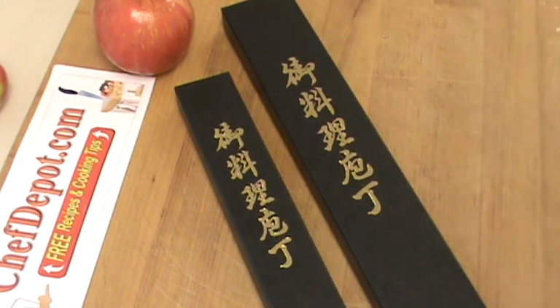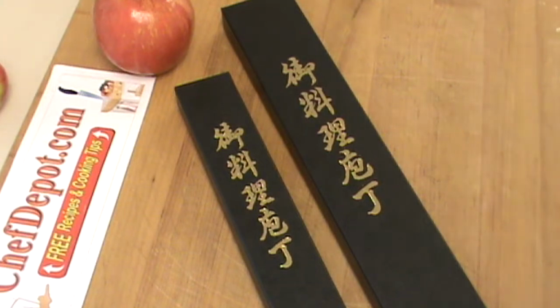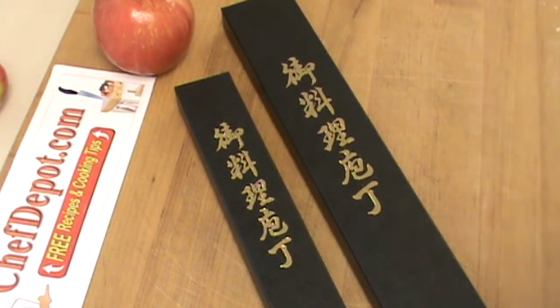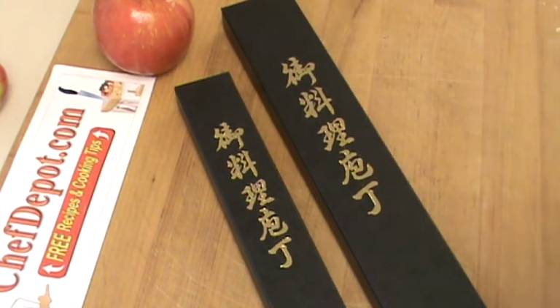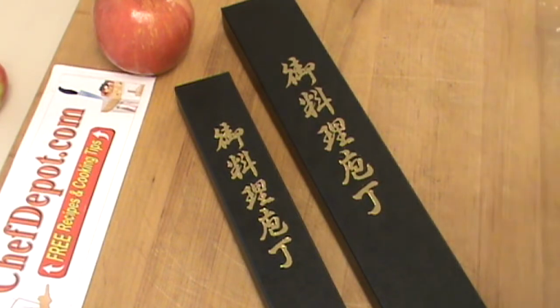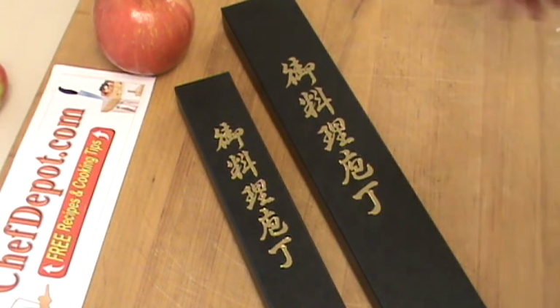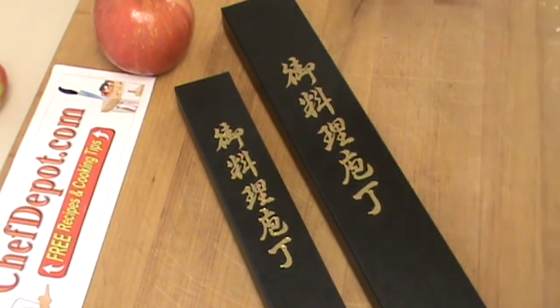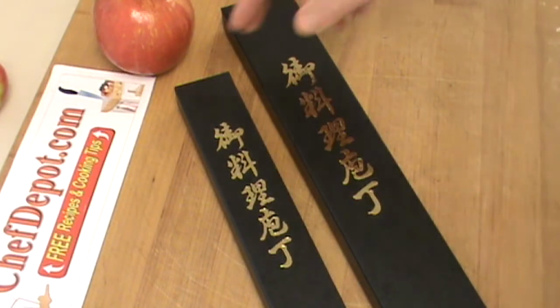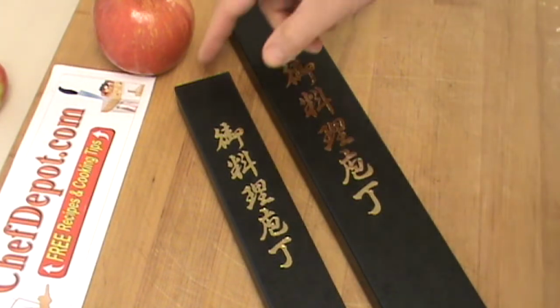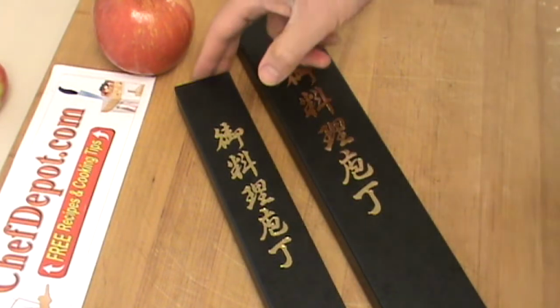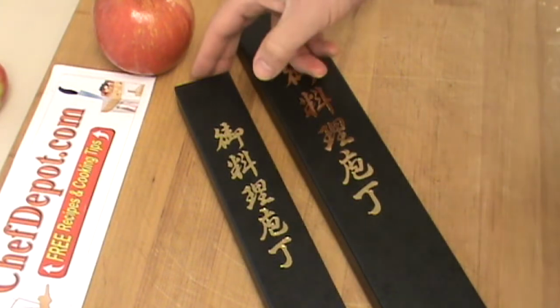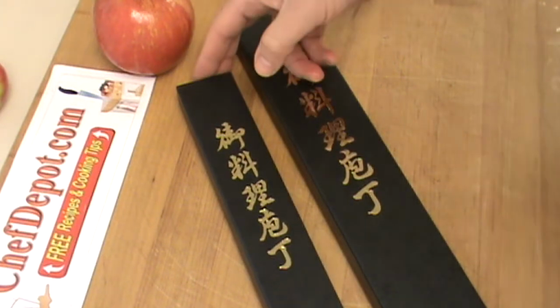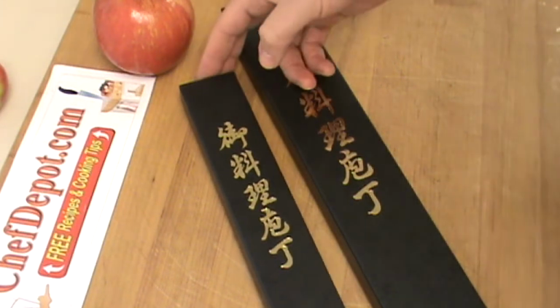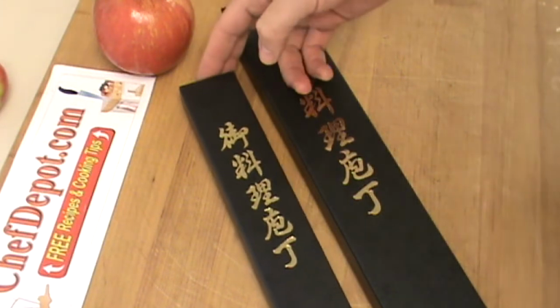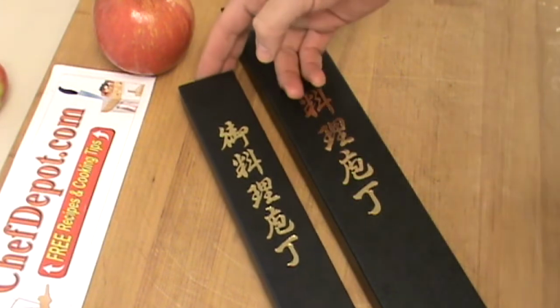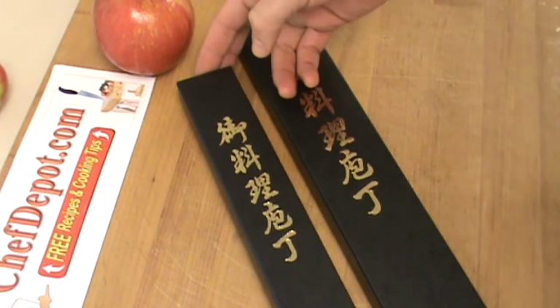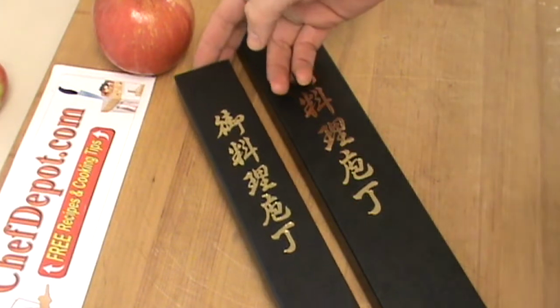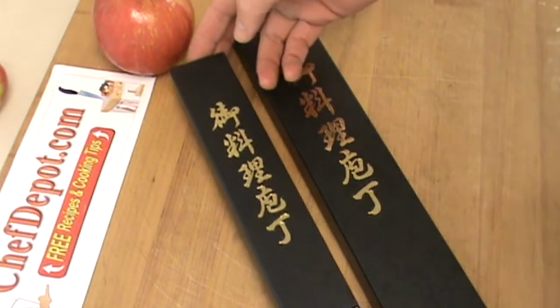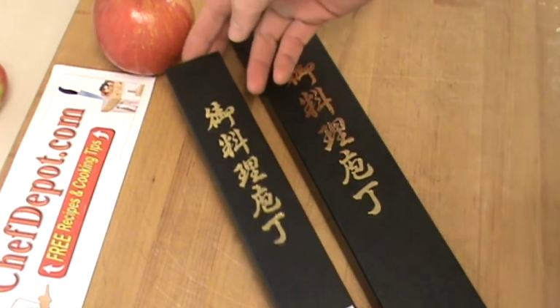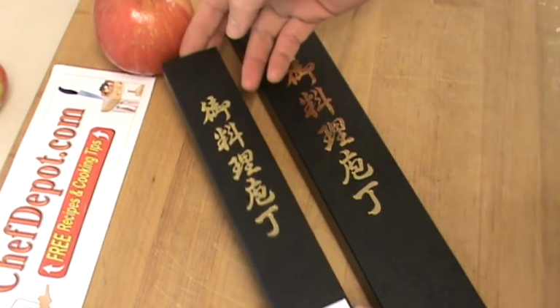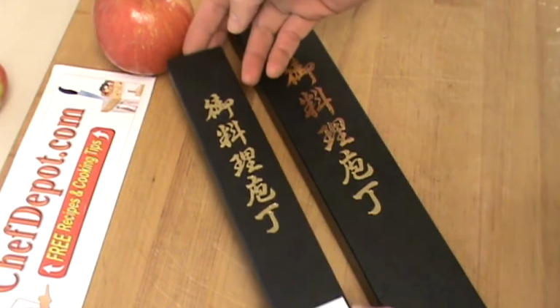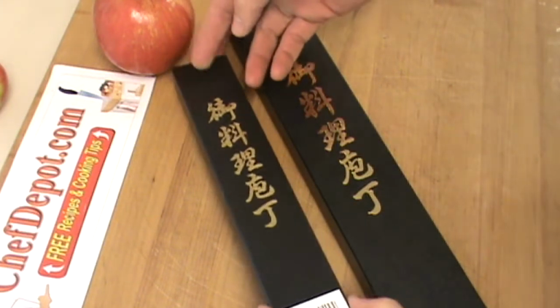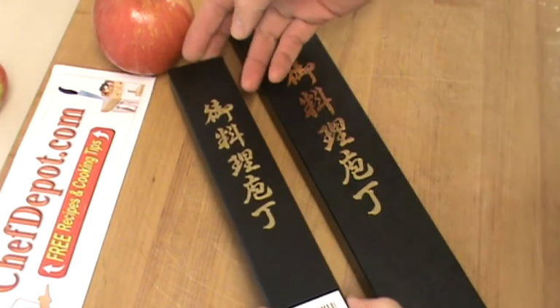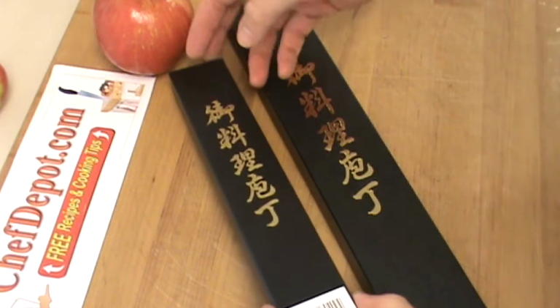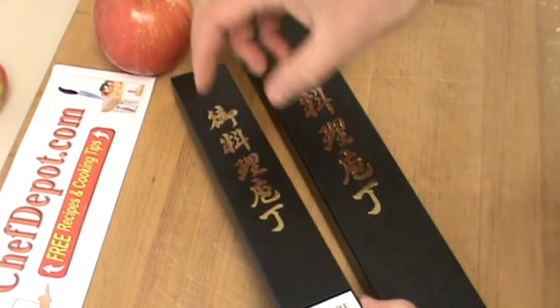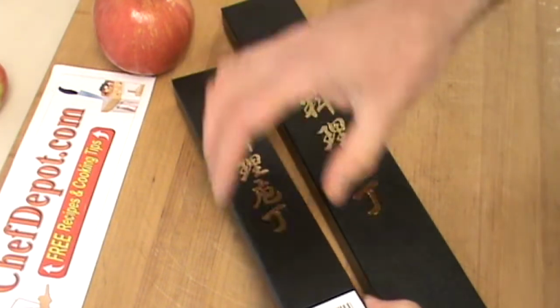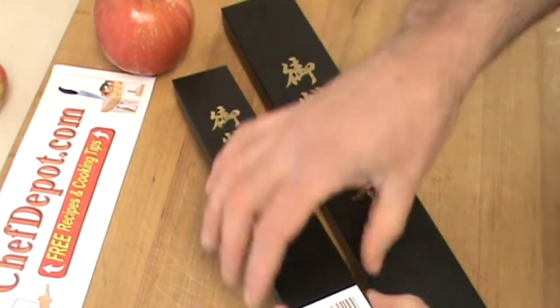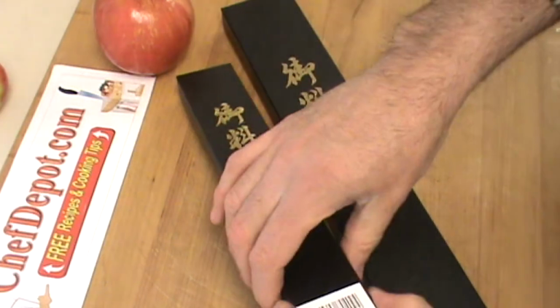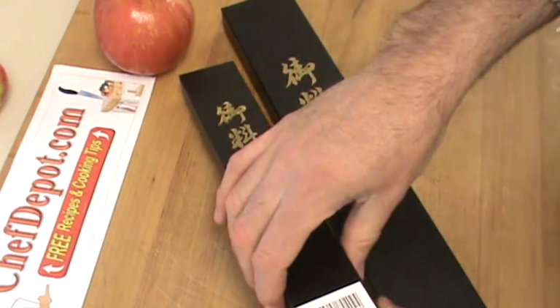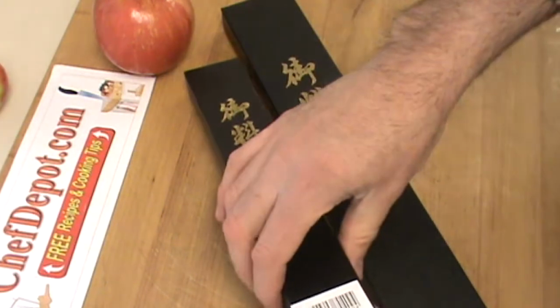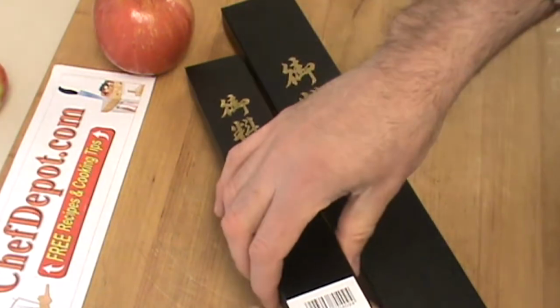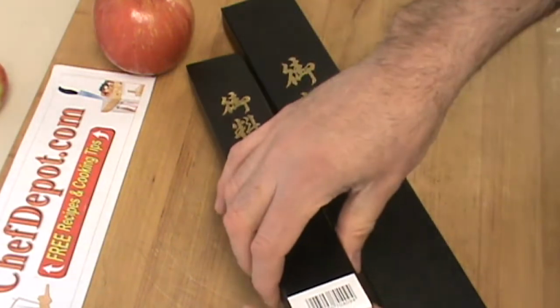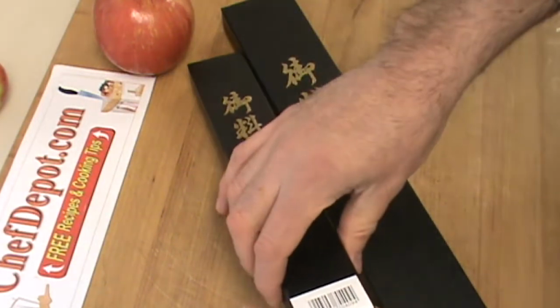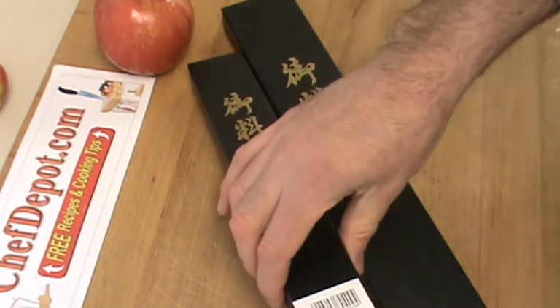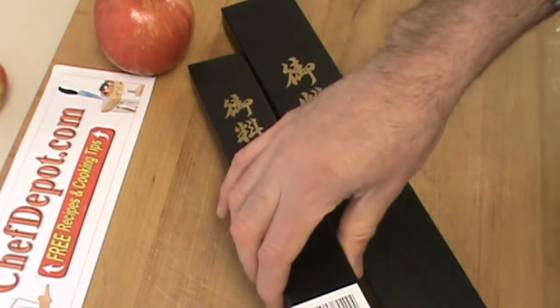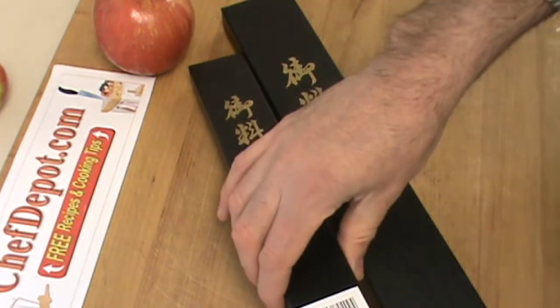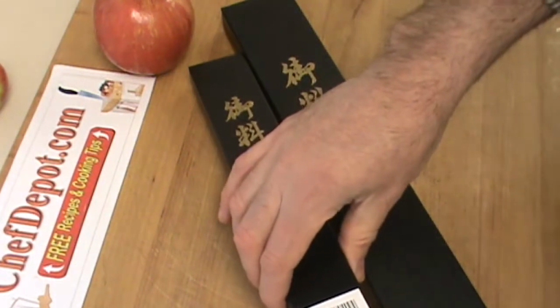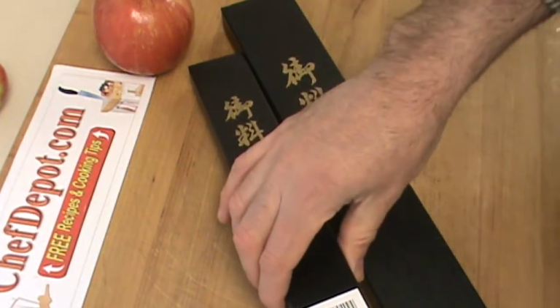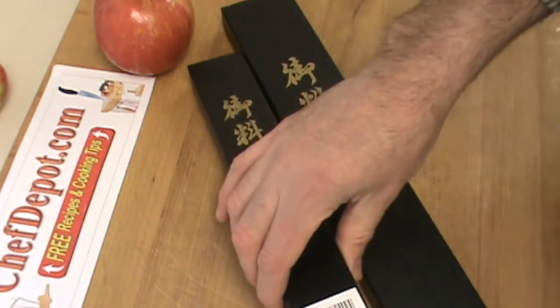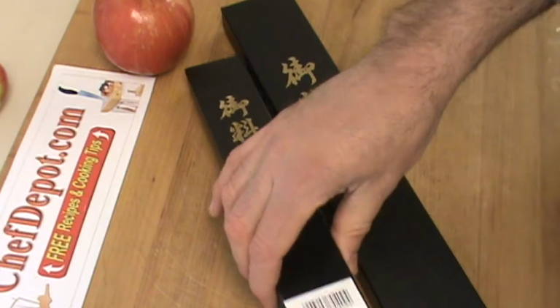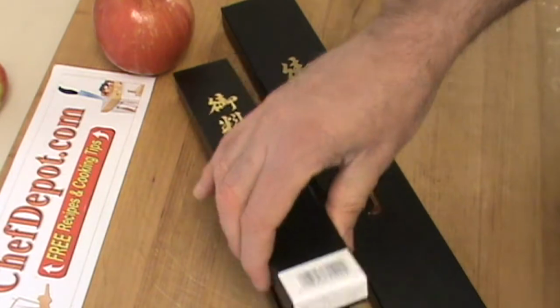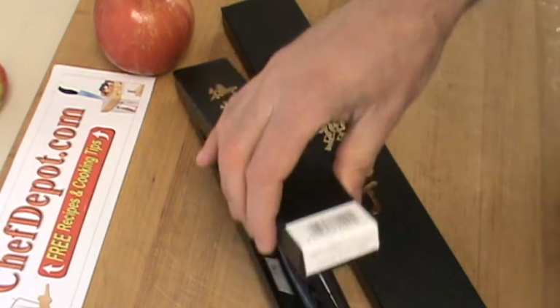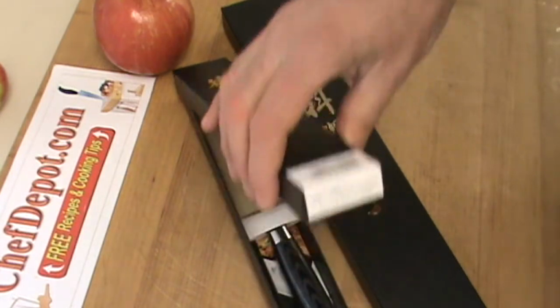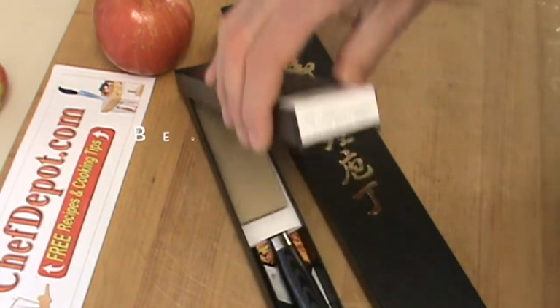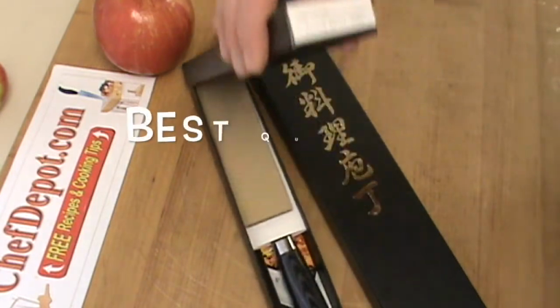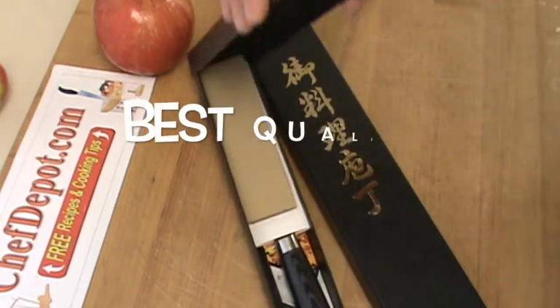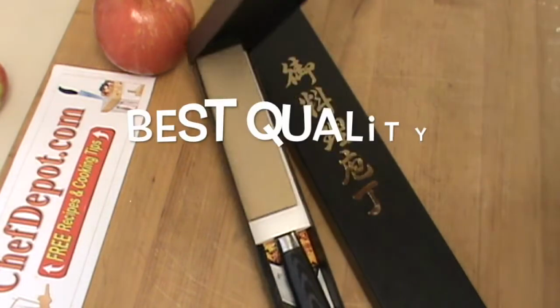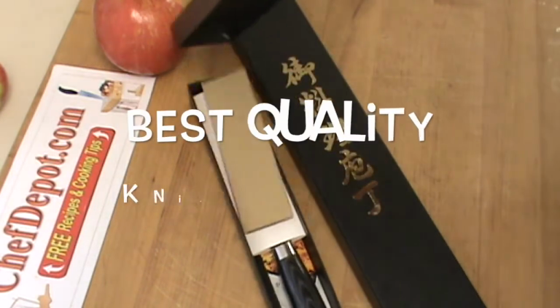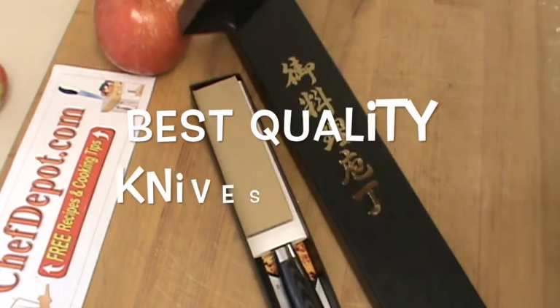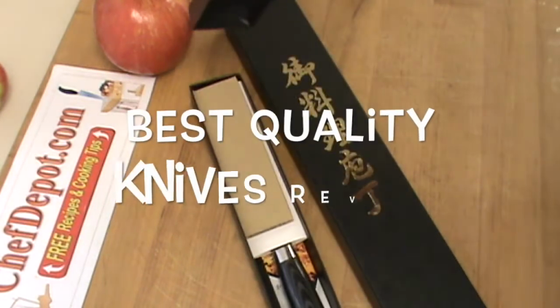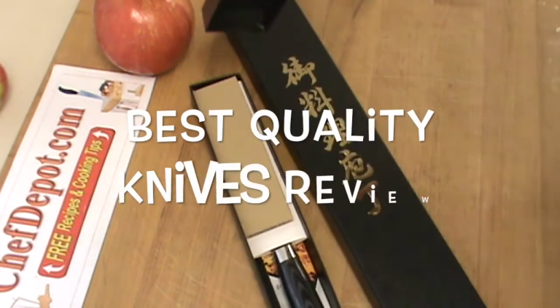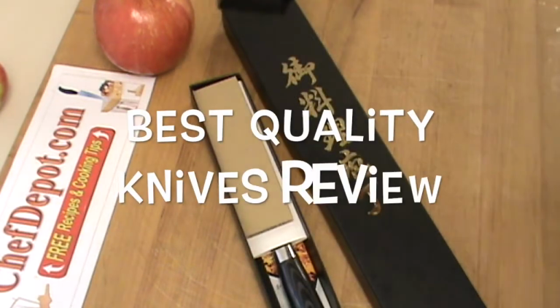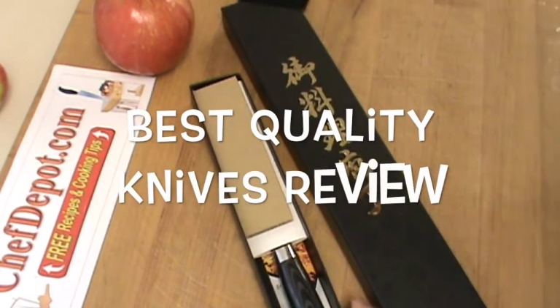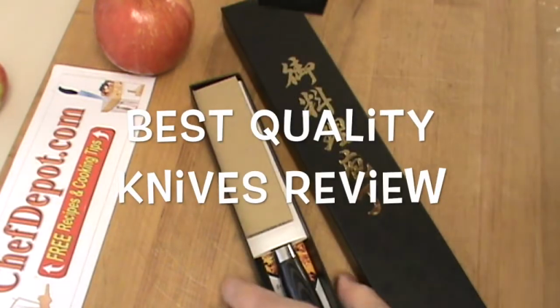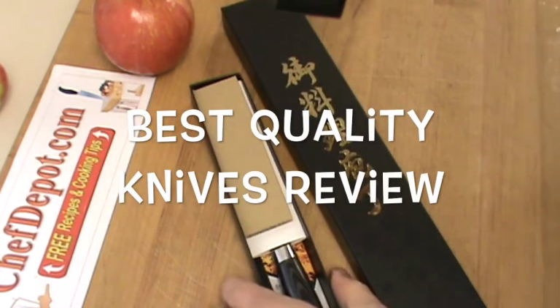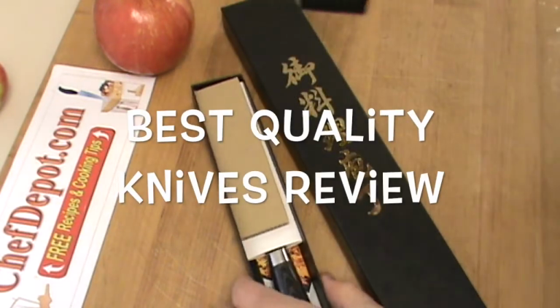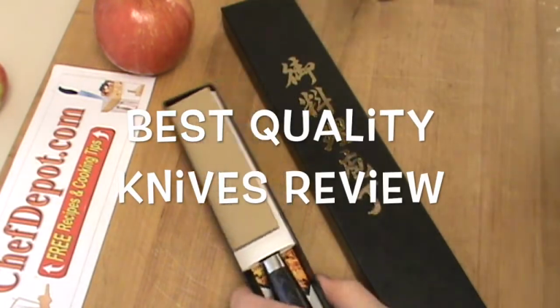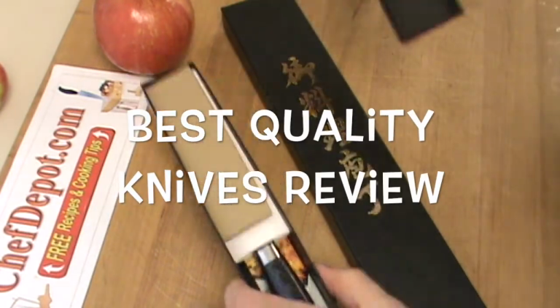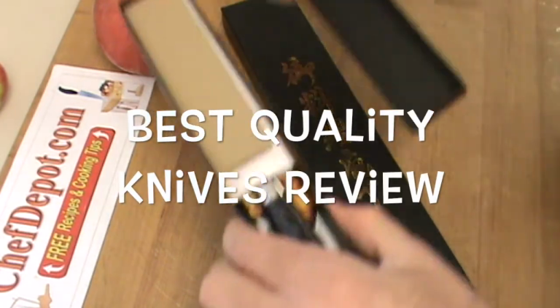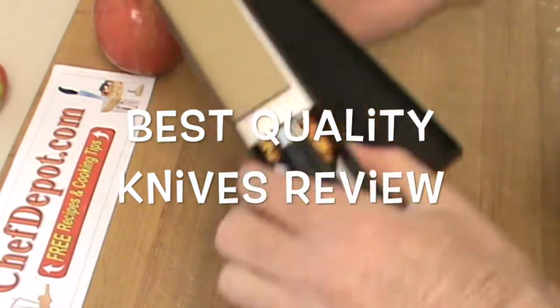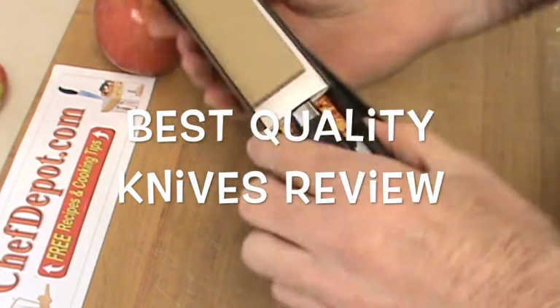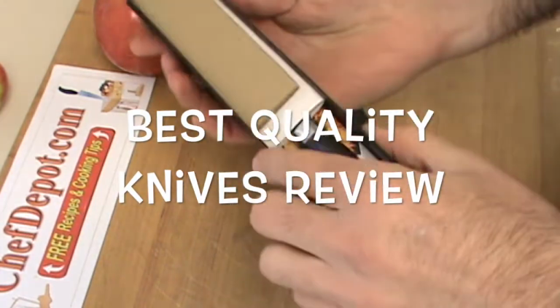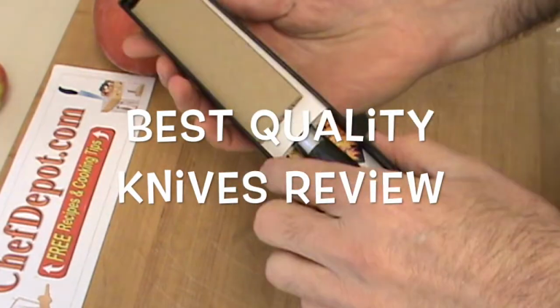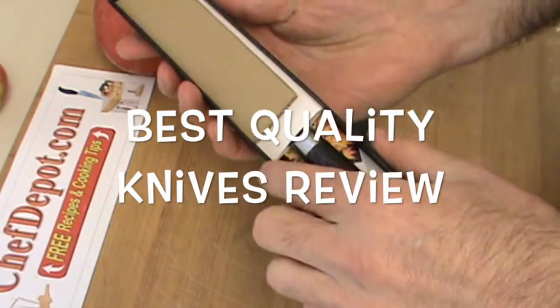Hello, once again we got some more Tamahagane knives. These are fresh in from Japan, and I want to show you what's in the box.